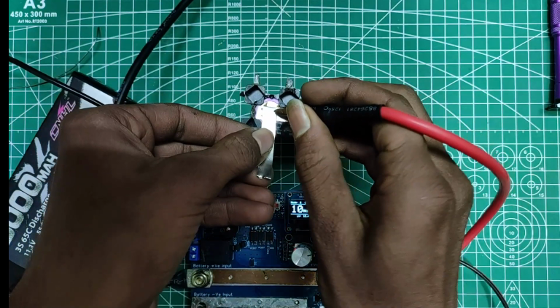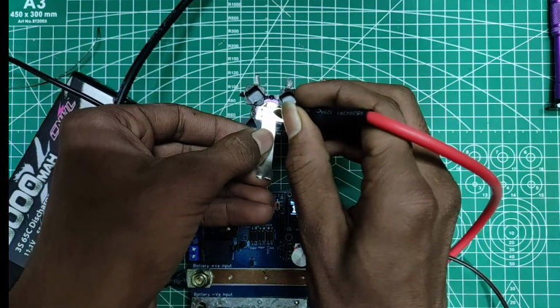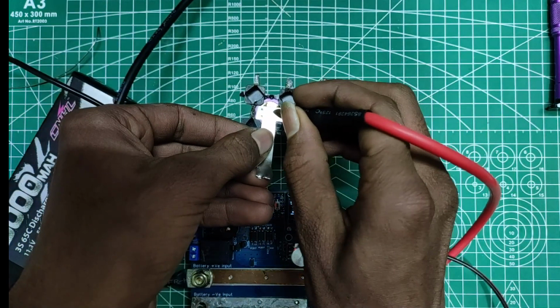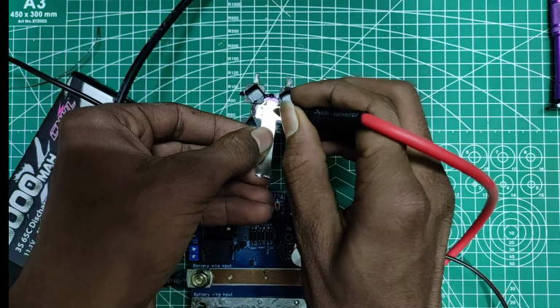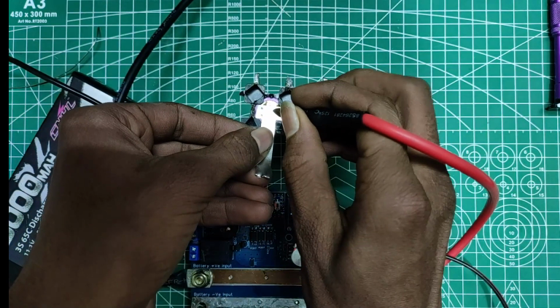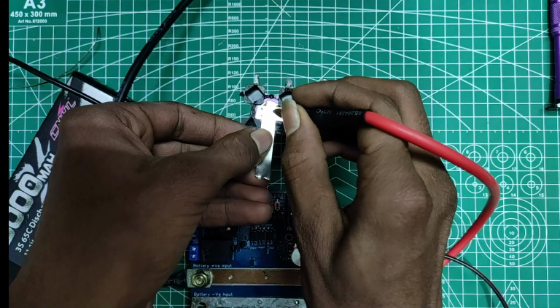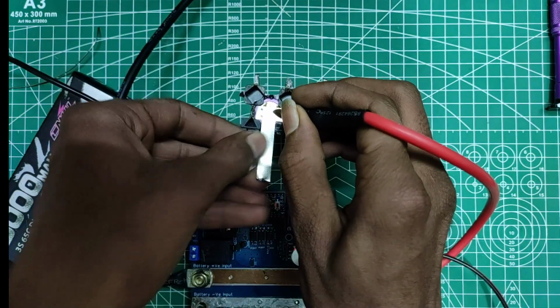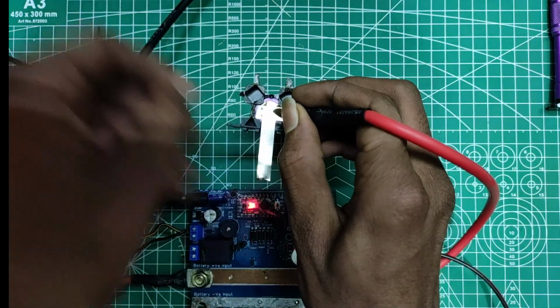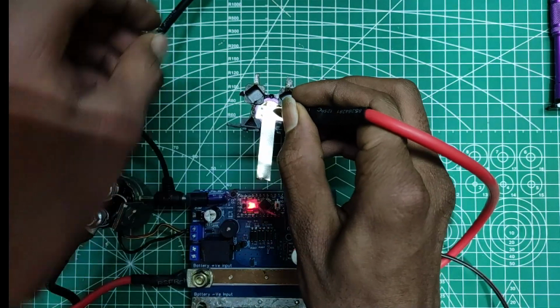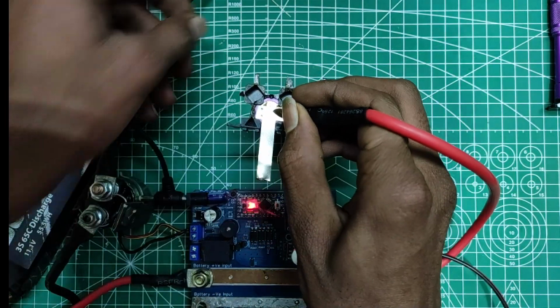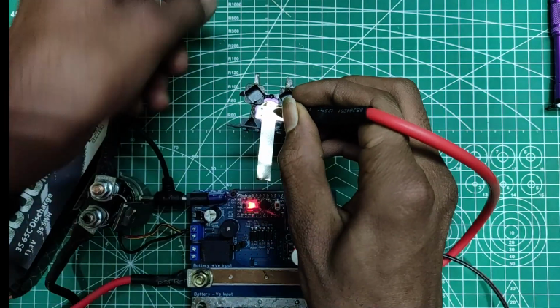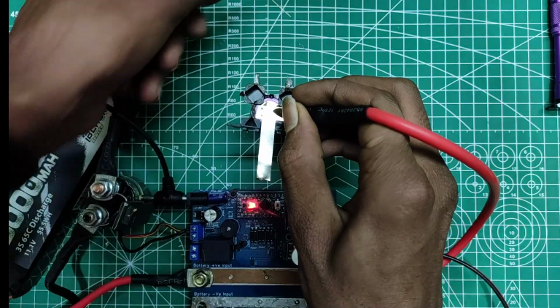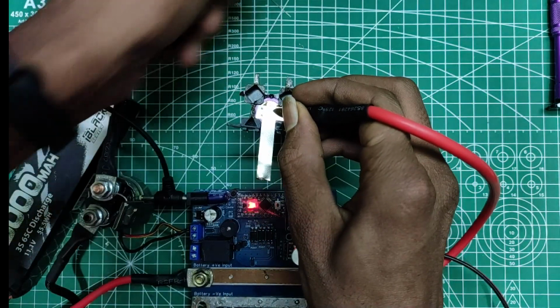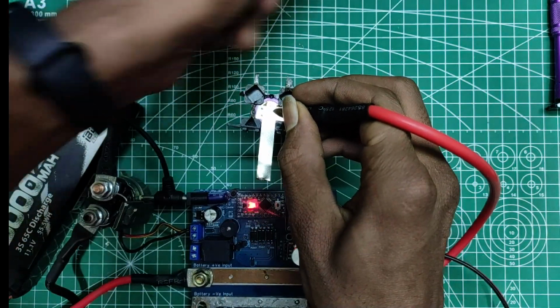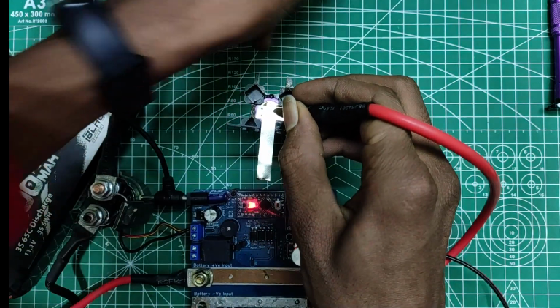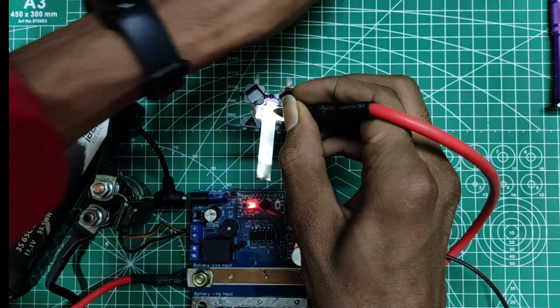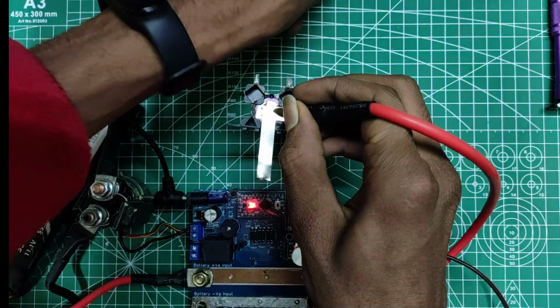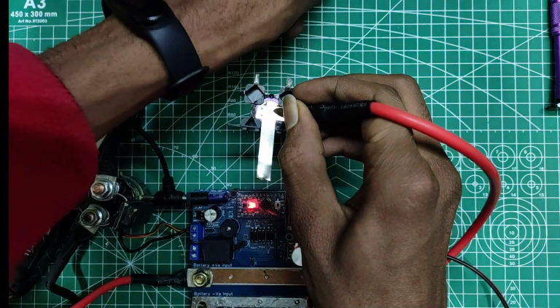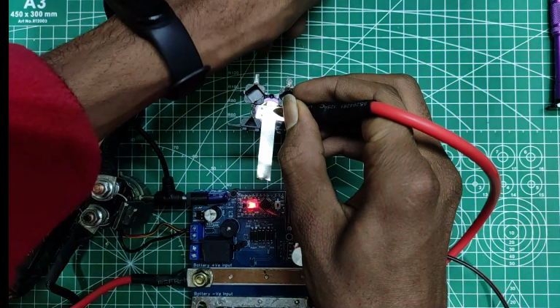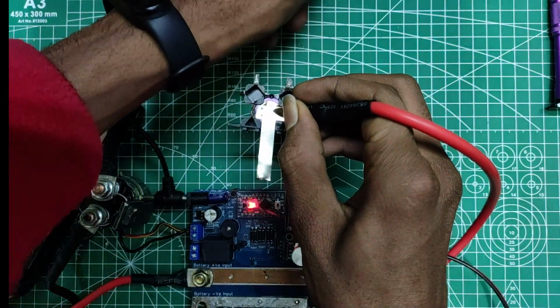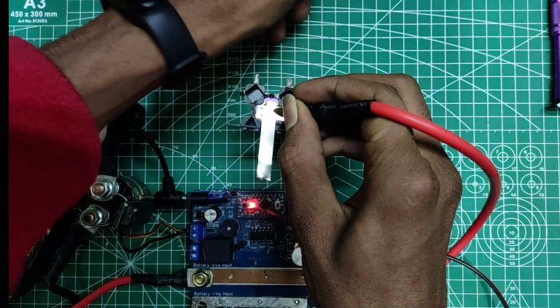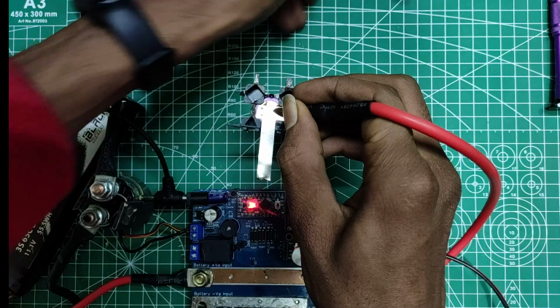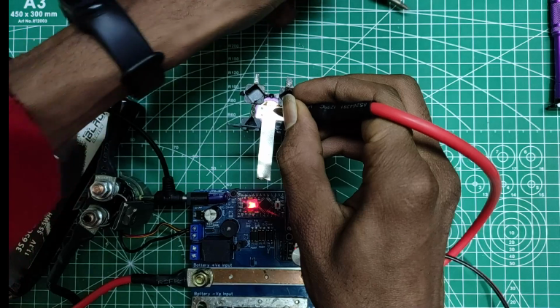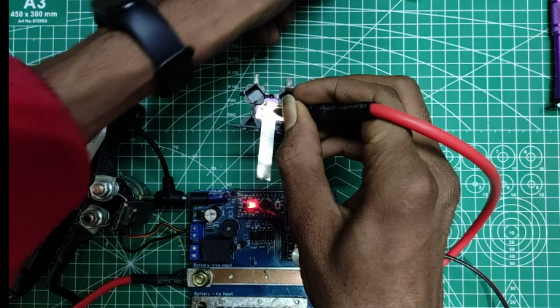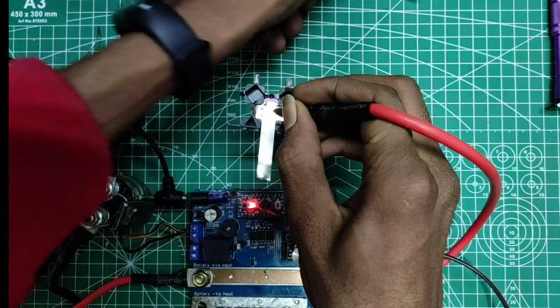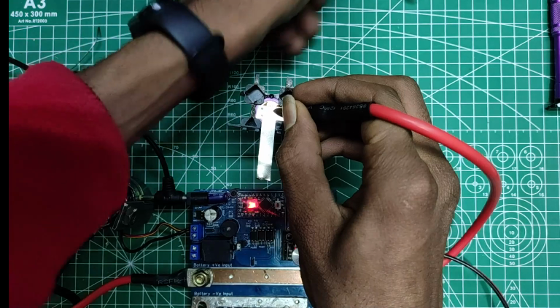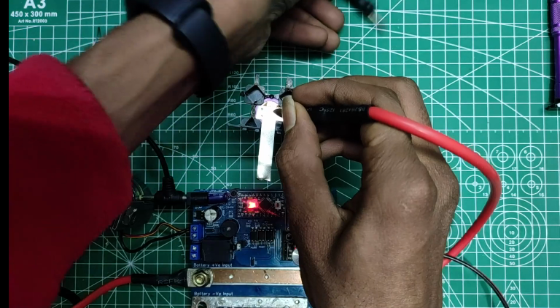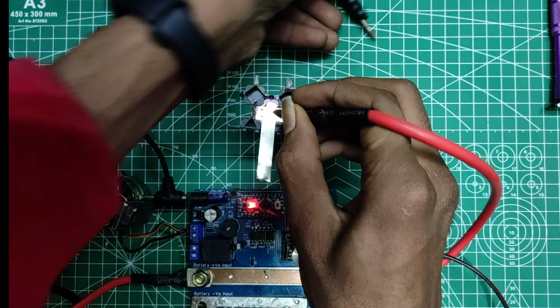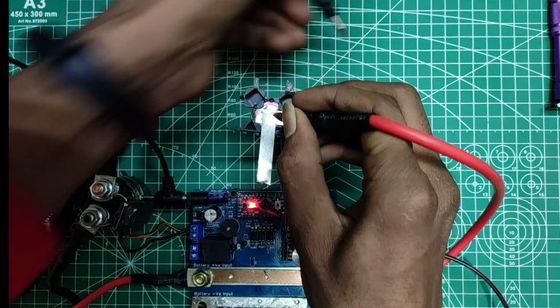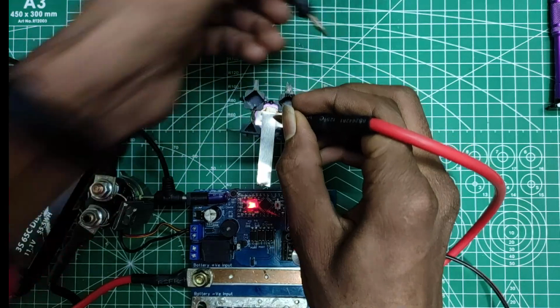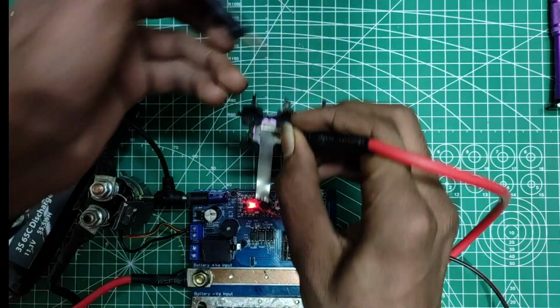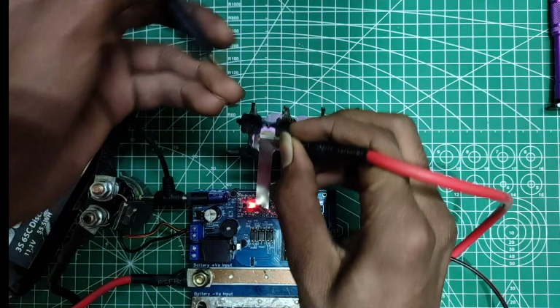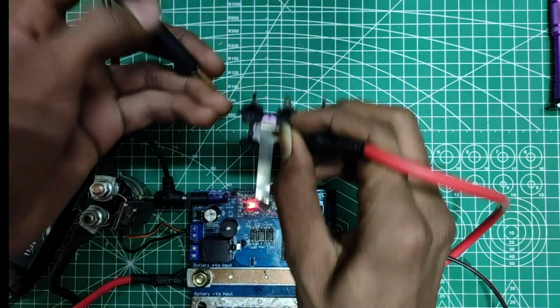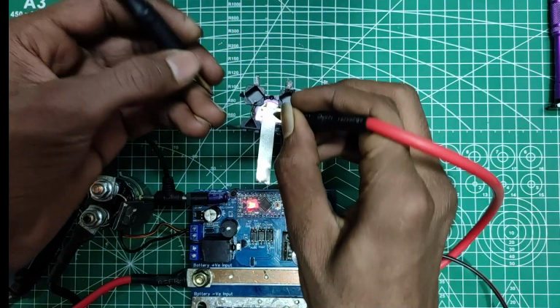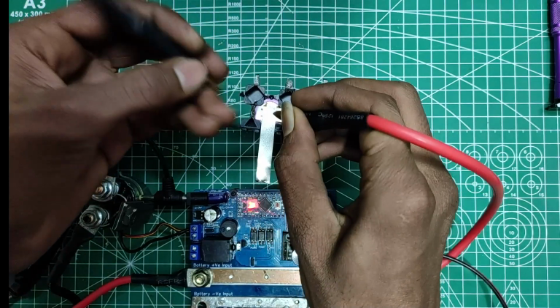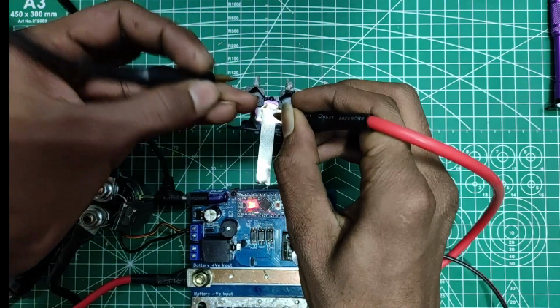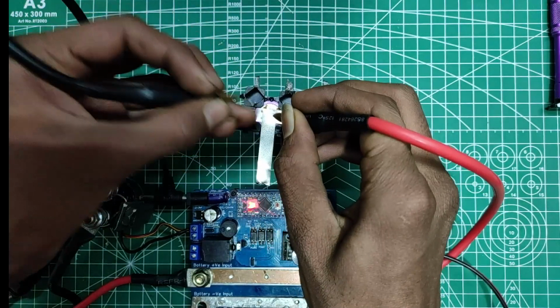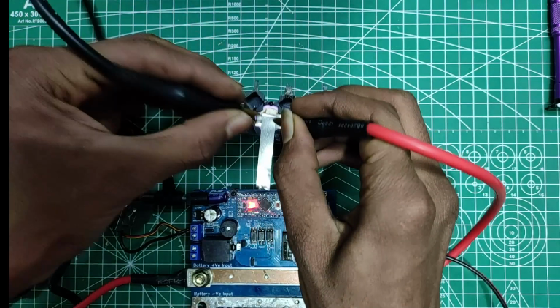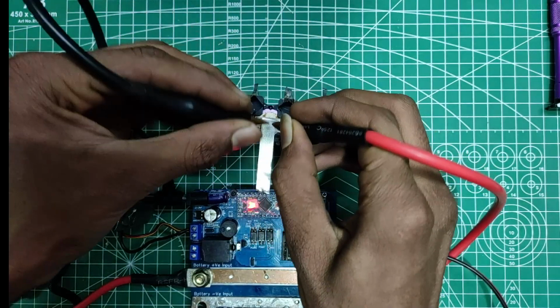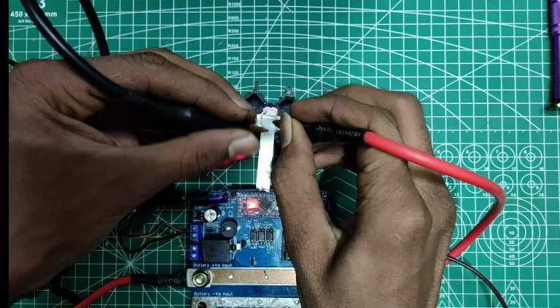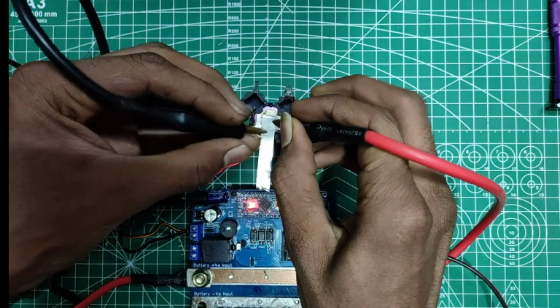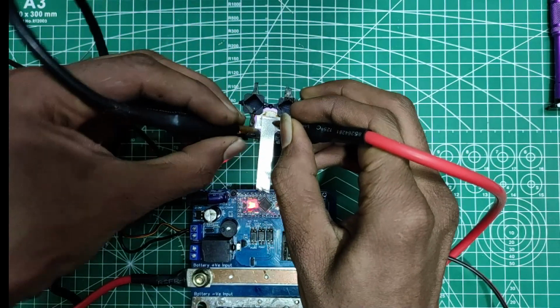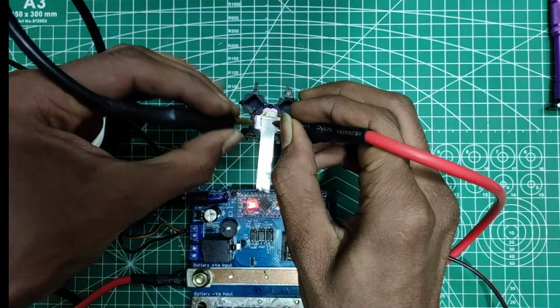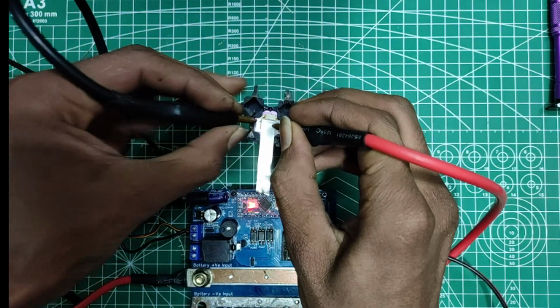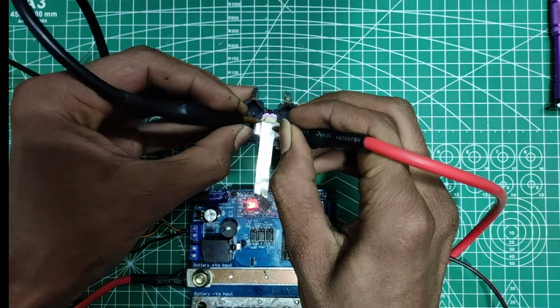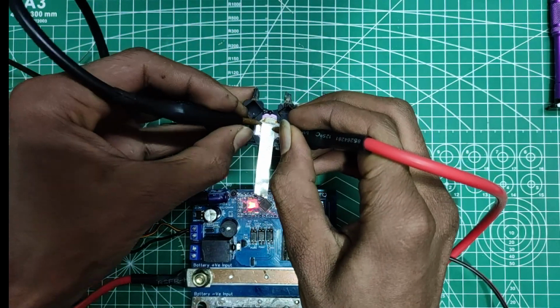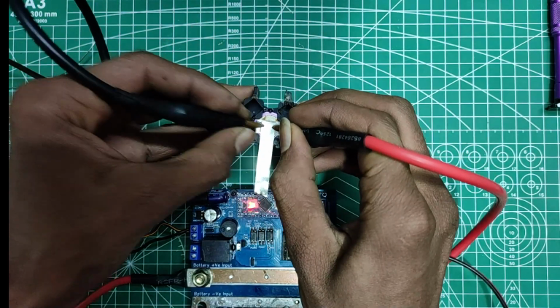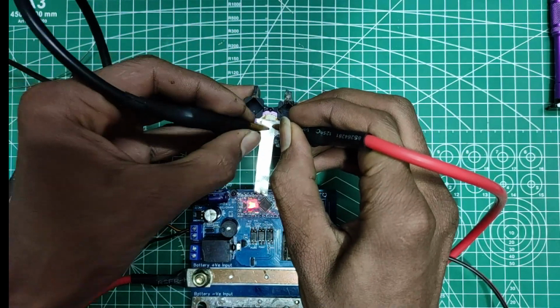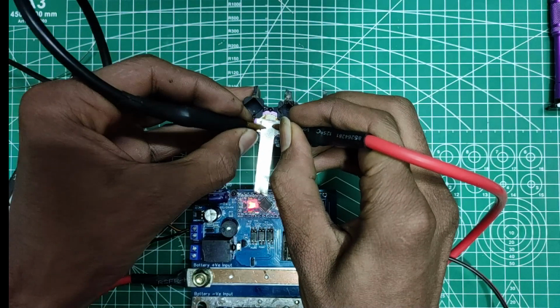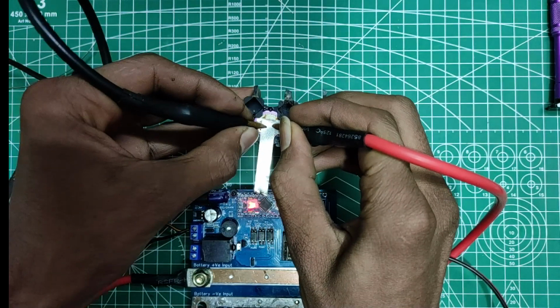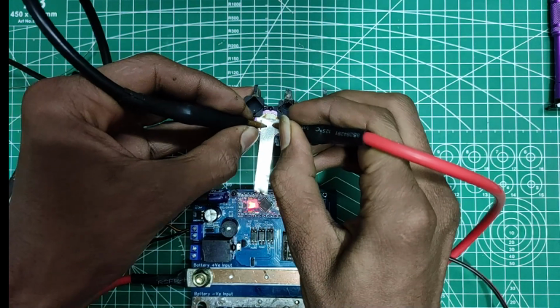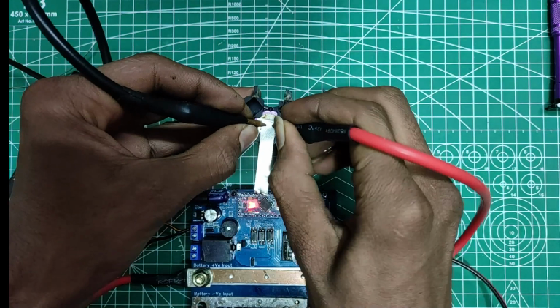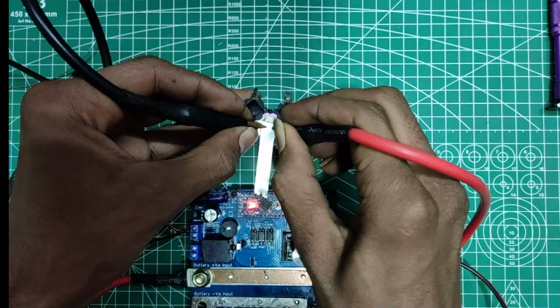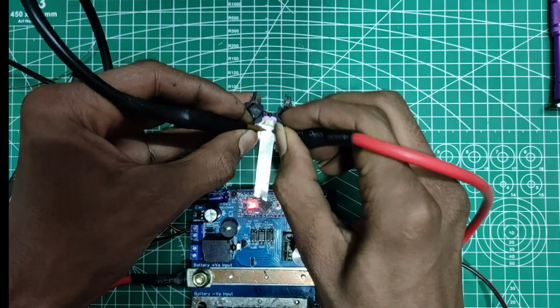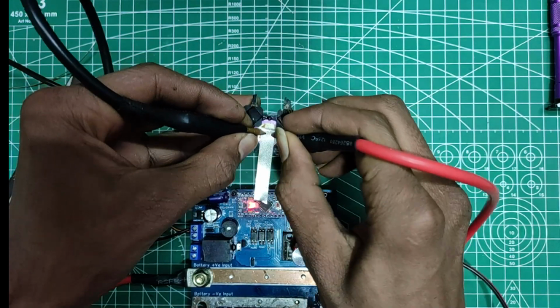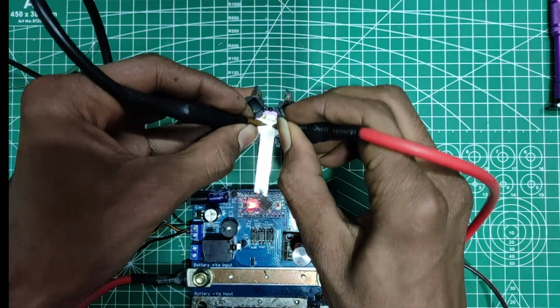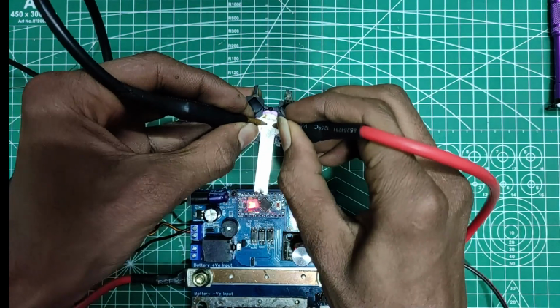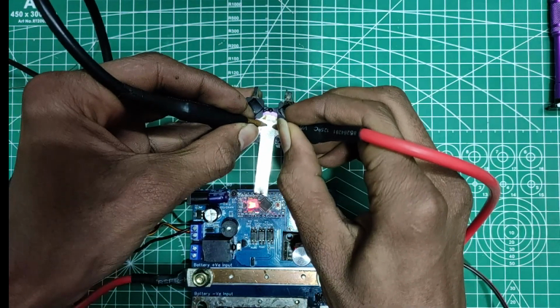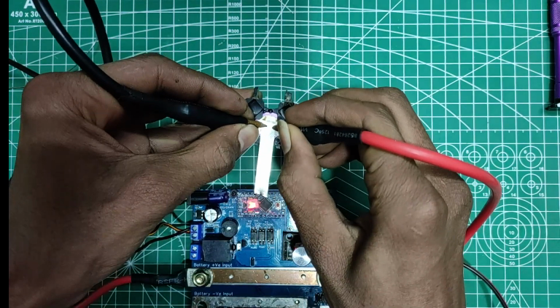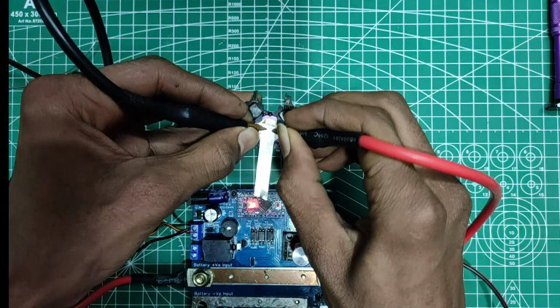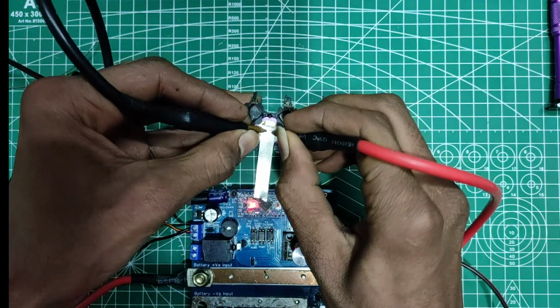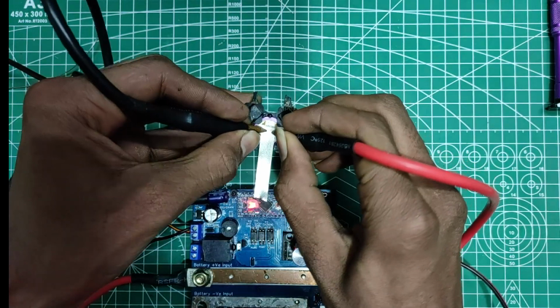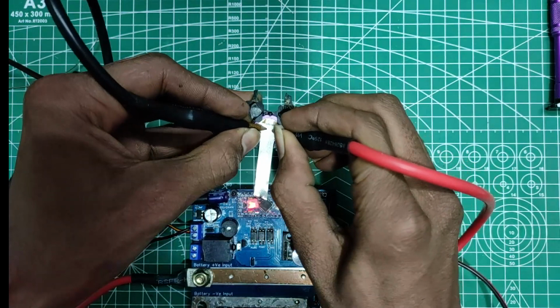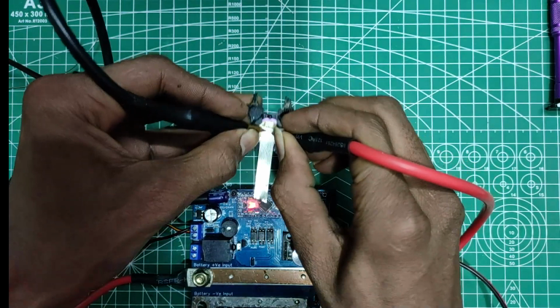I will repeat the same weld test as shown in the previous video with 10ms pulse time and single pulse setting, and see how good of a weld it makes.